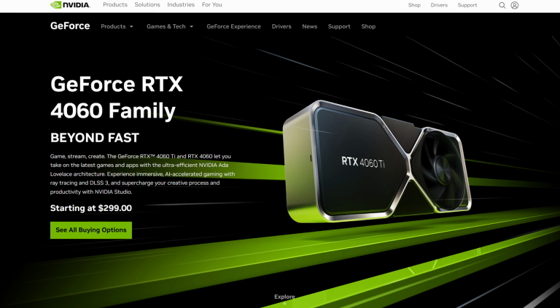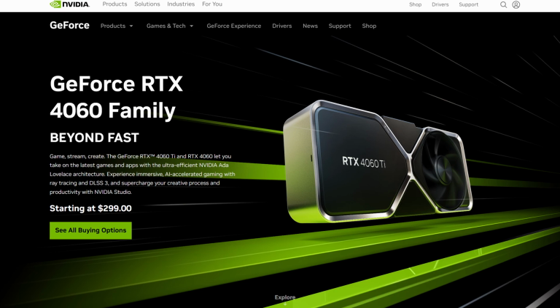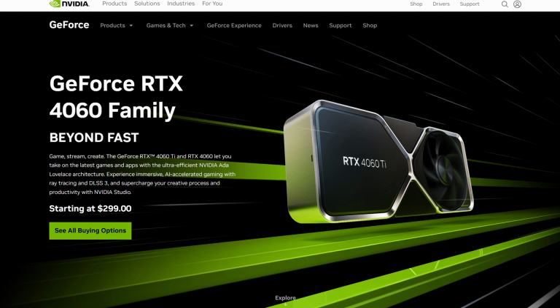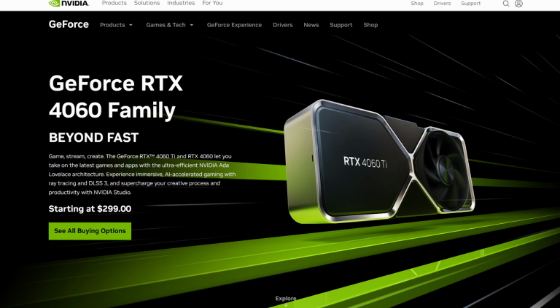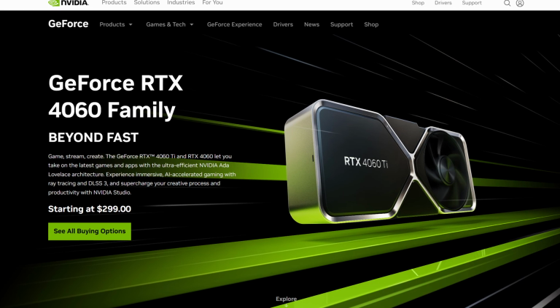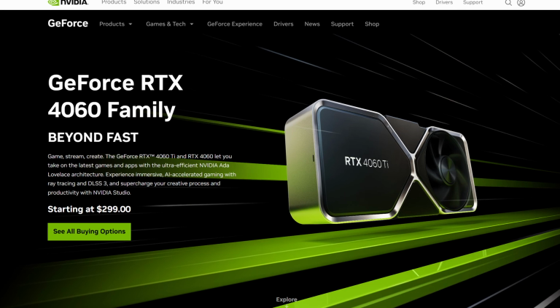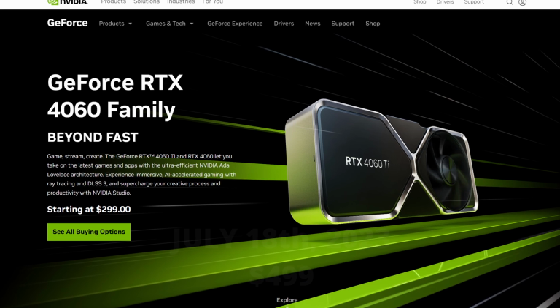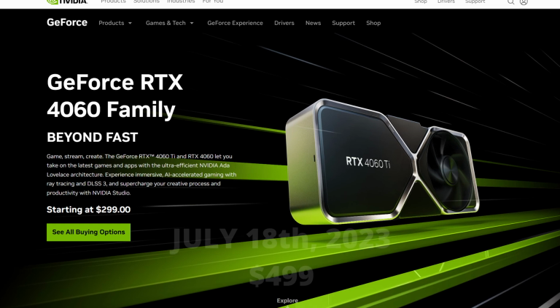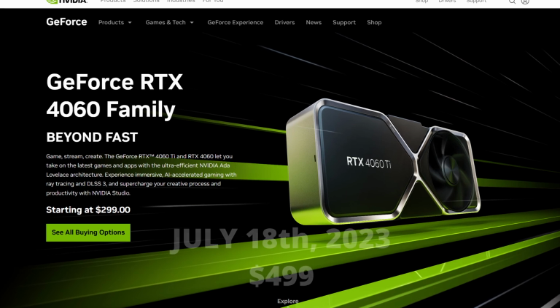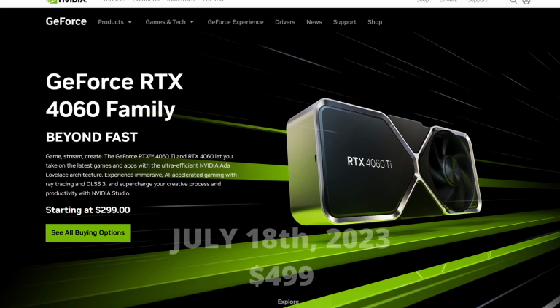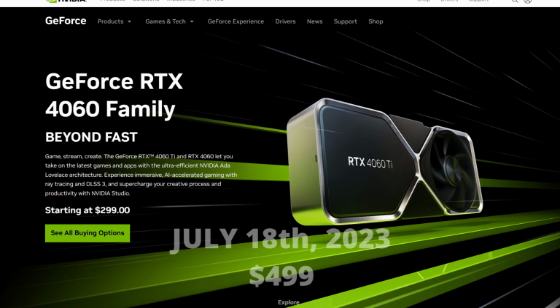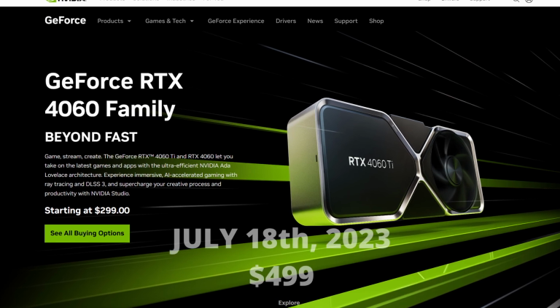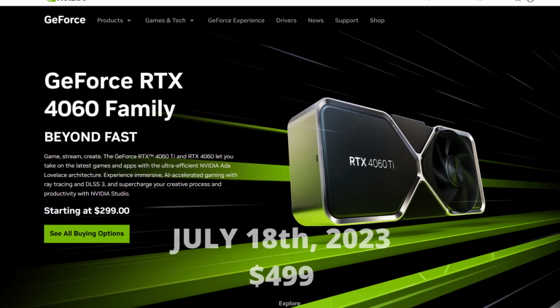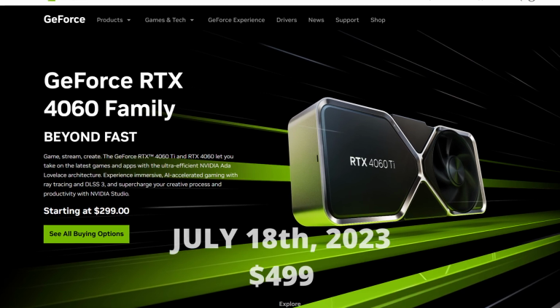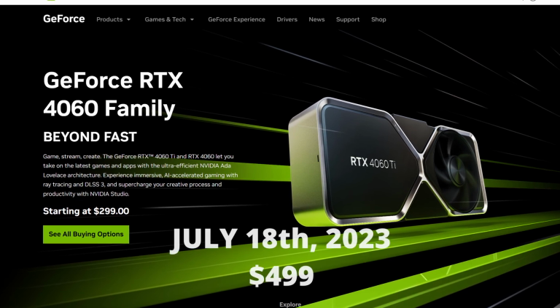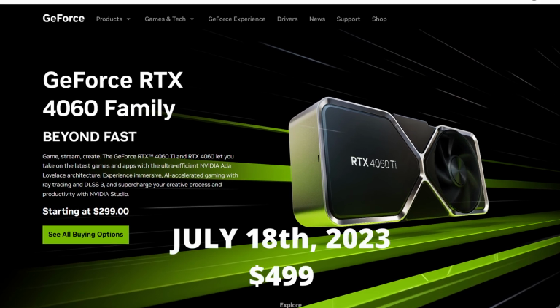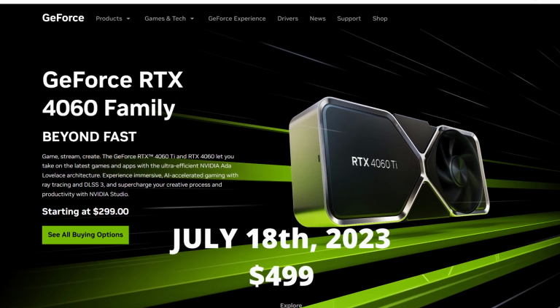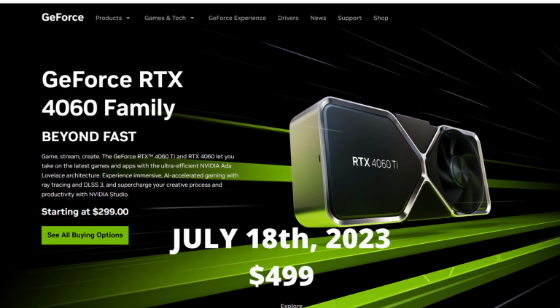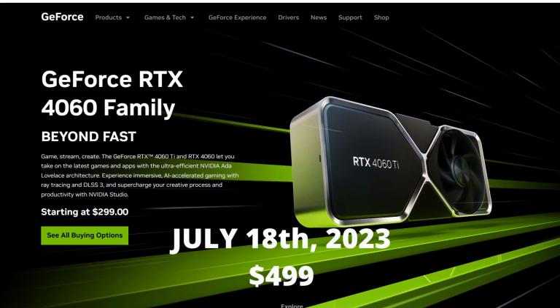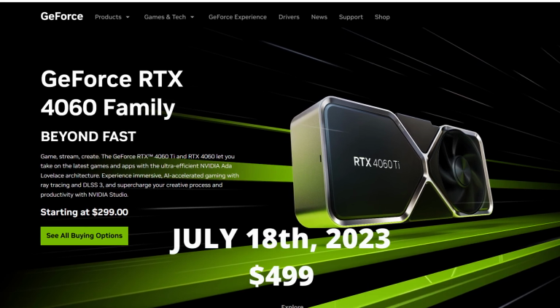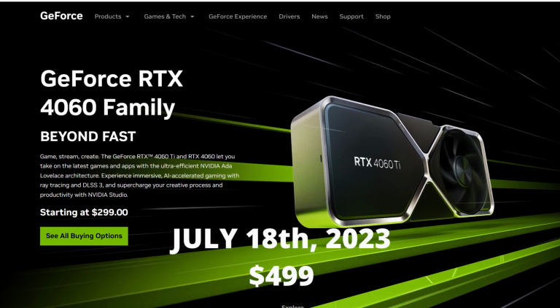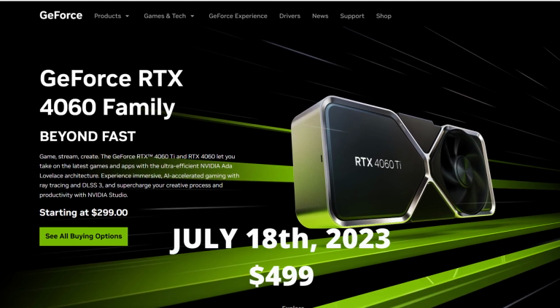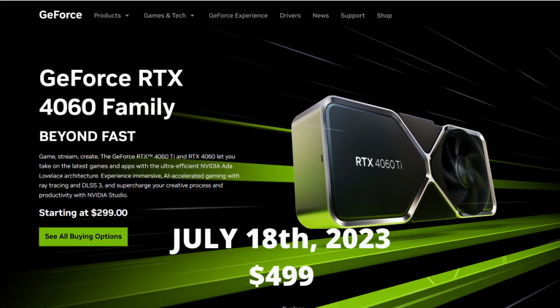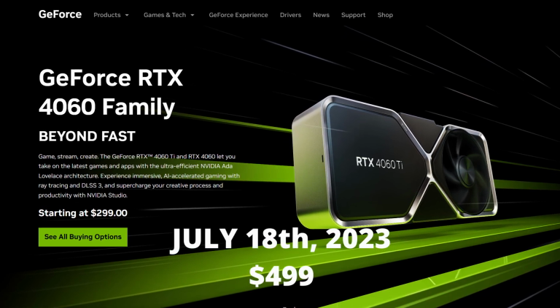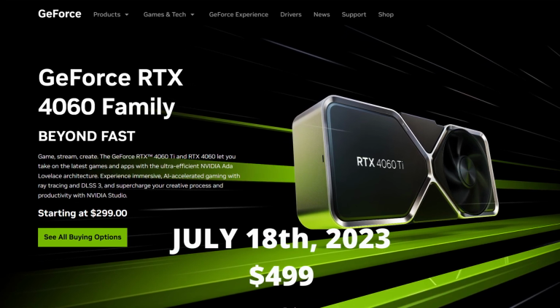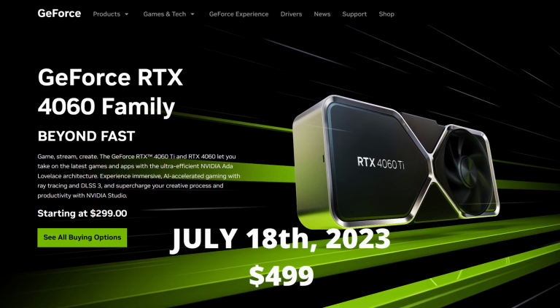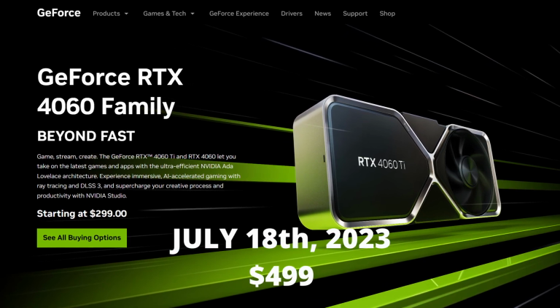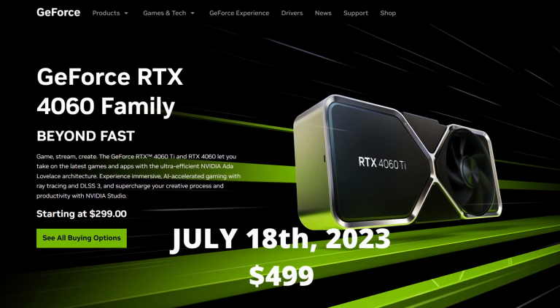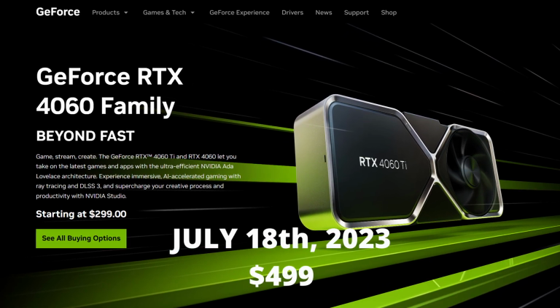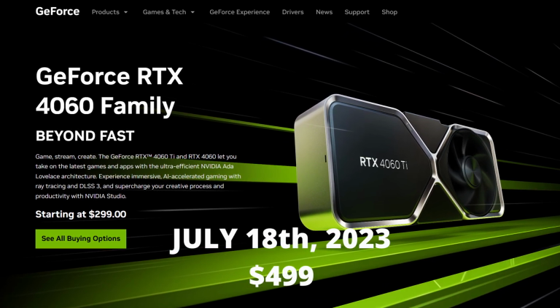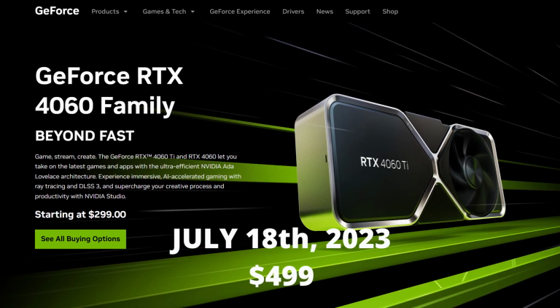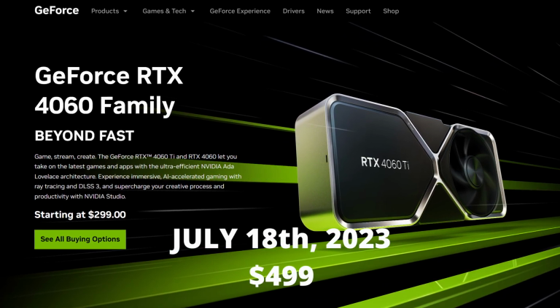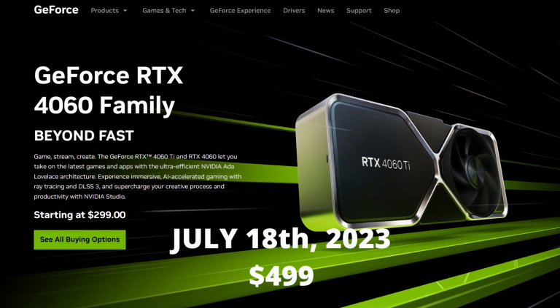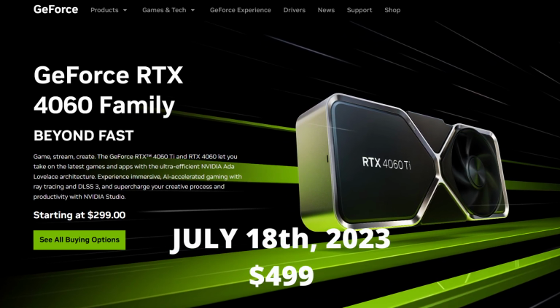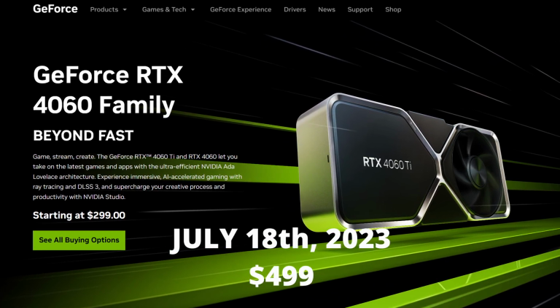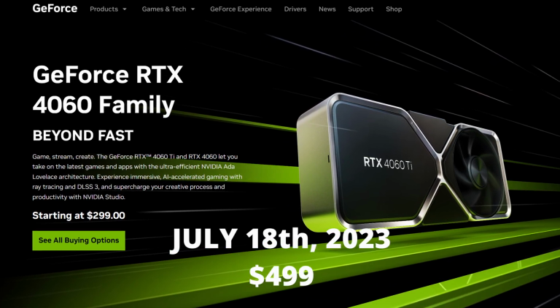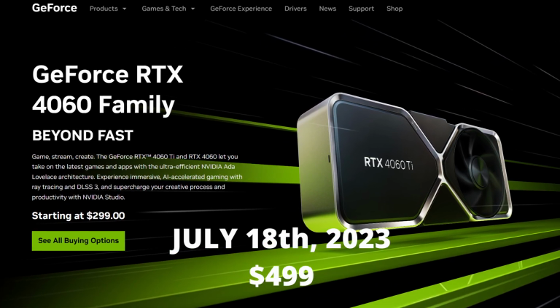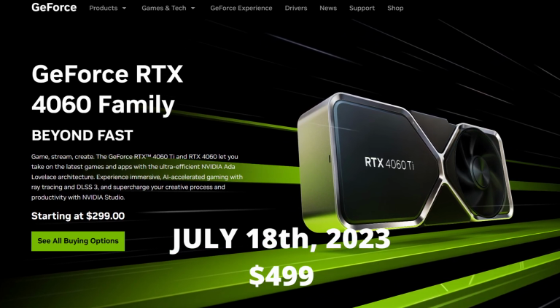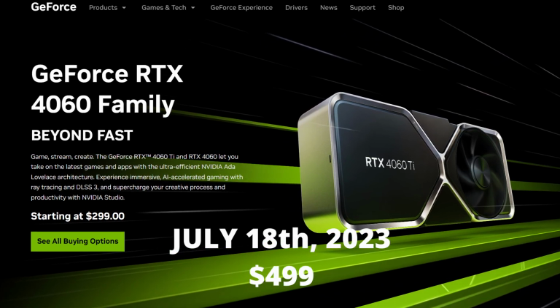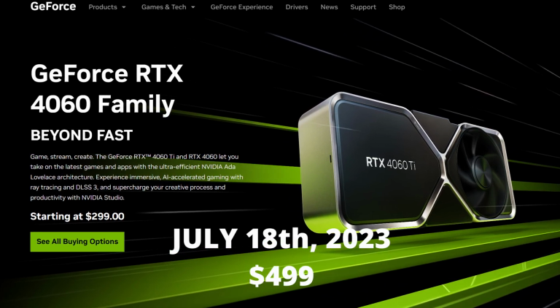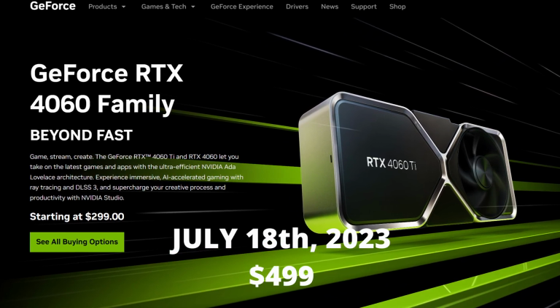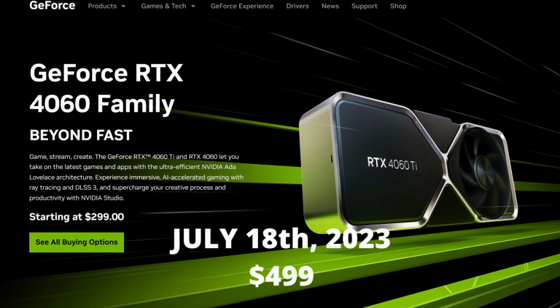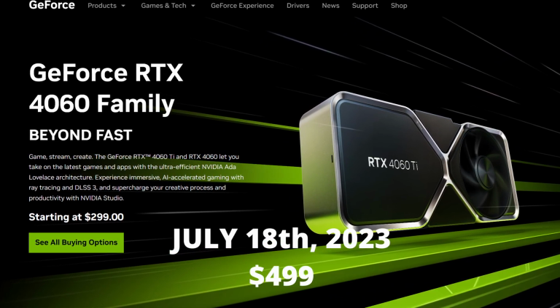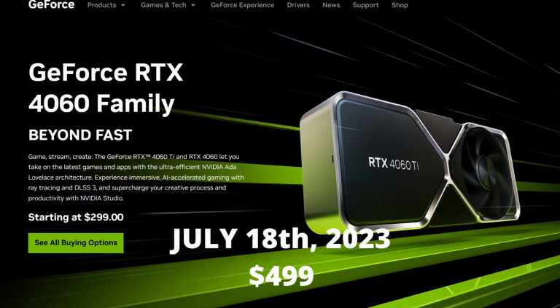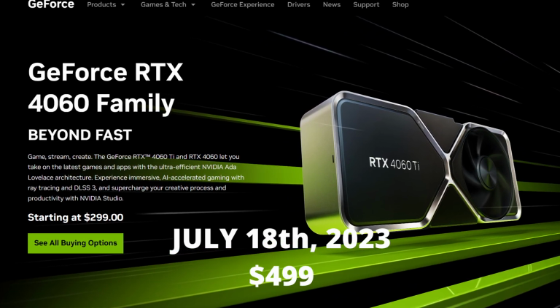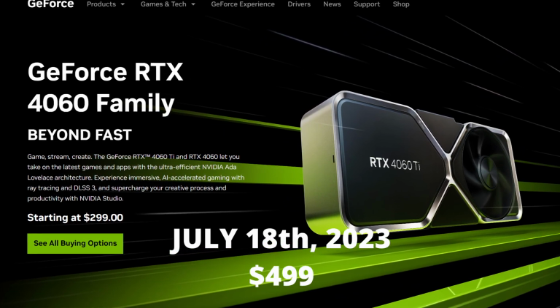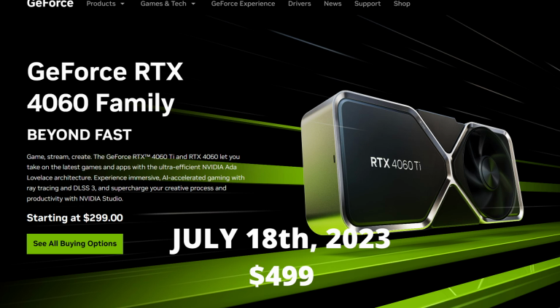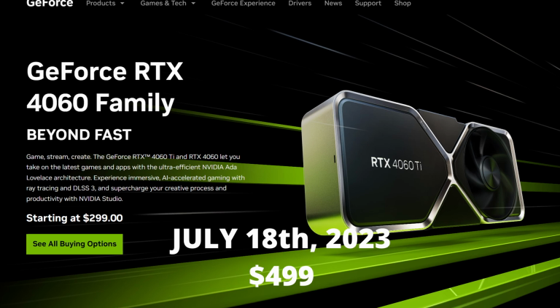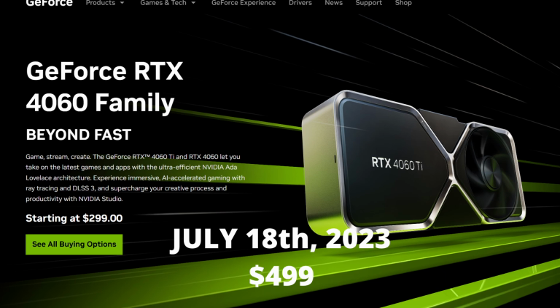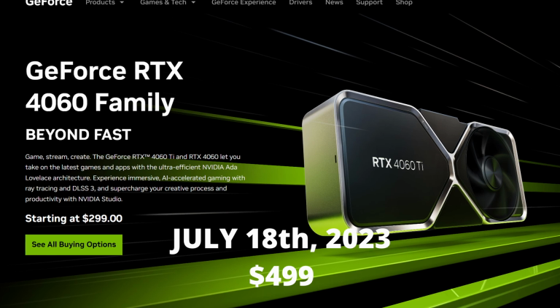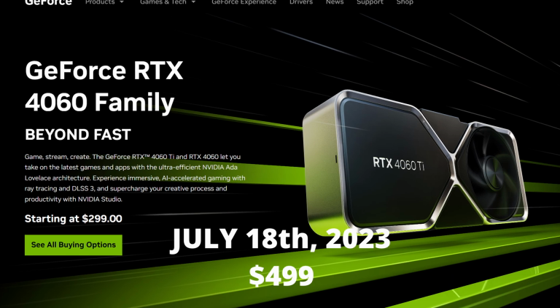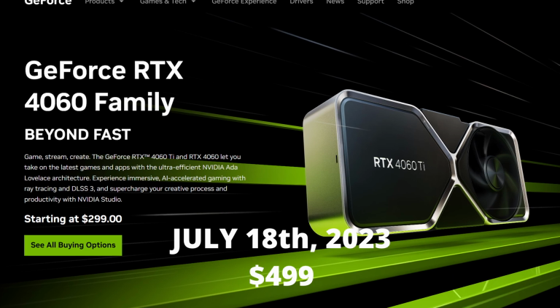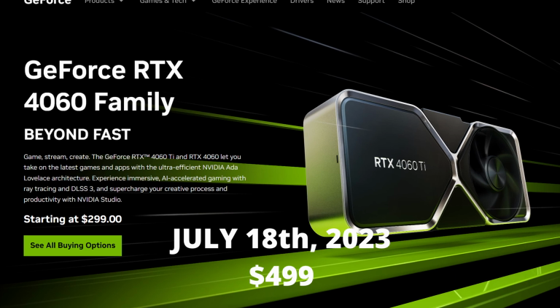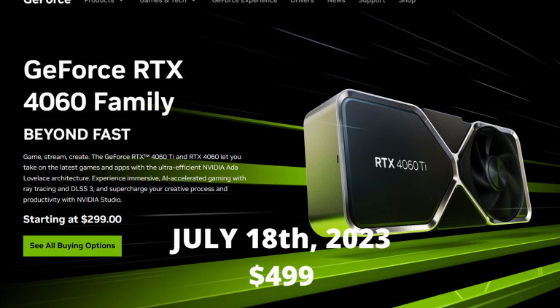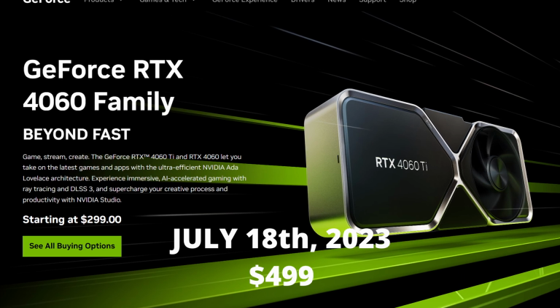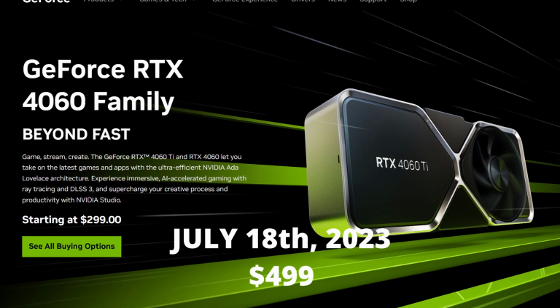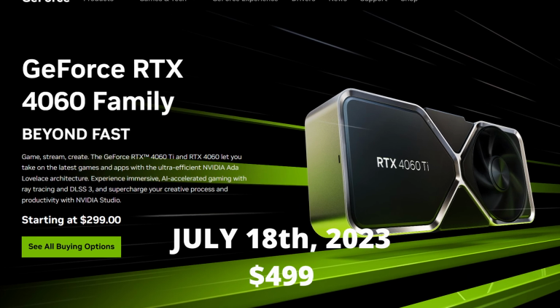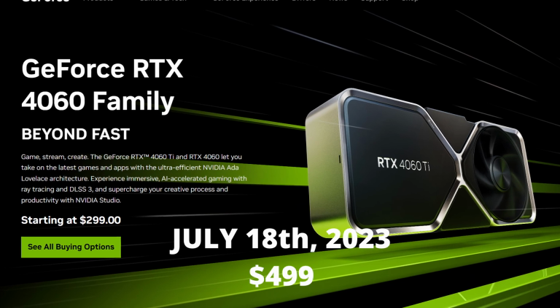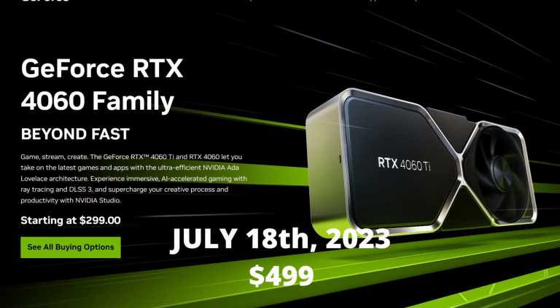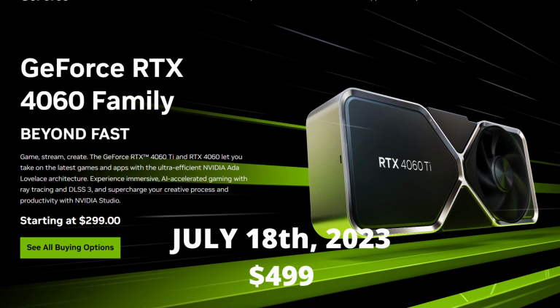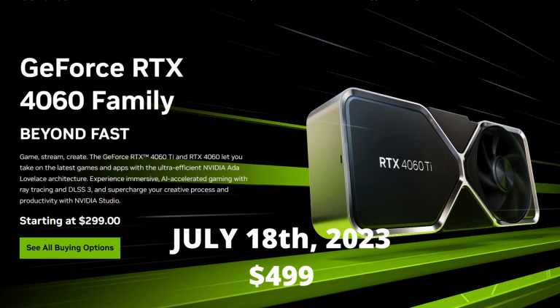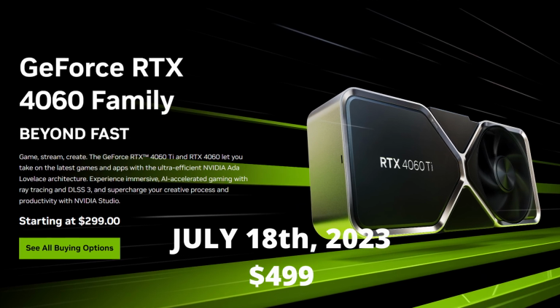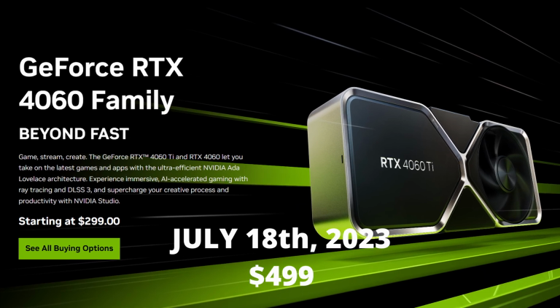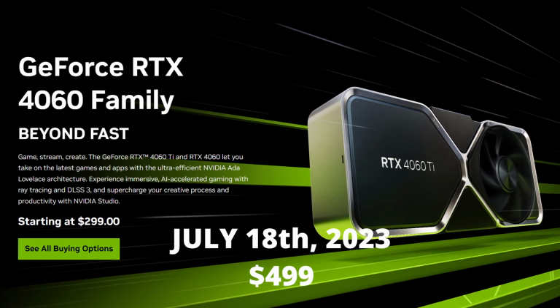On July the 18th, 2023, NVIDIA released the RTX 4060 Ti 16GB model for $500.